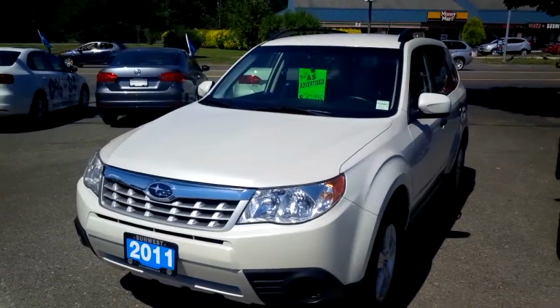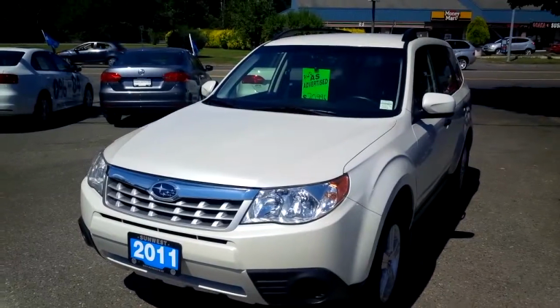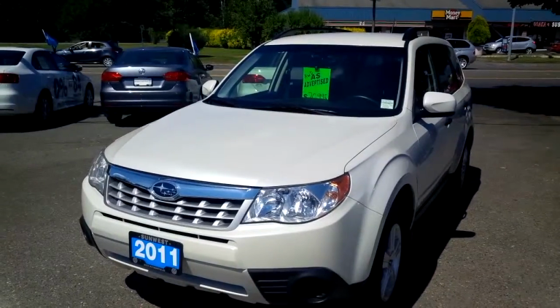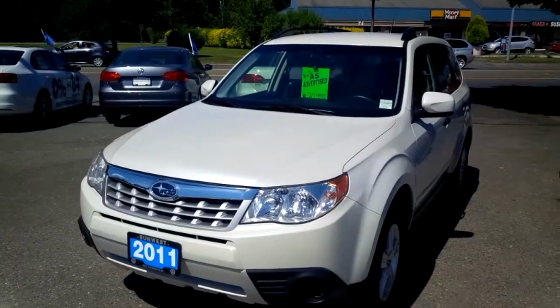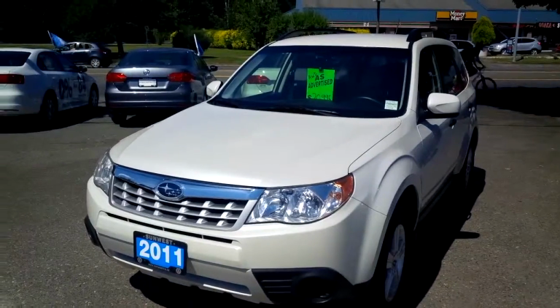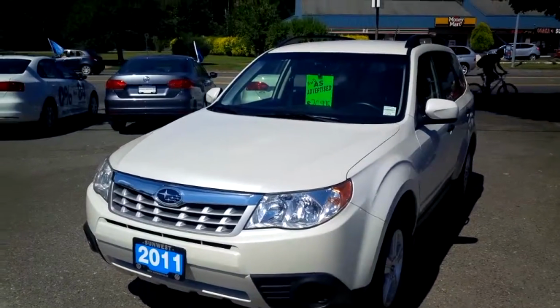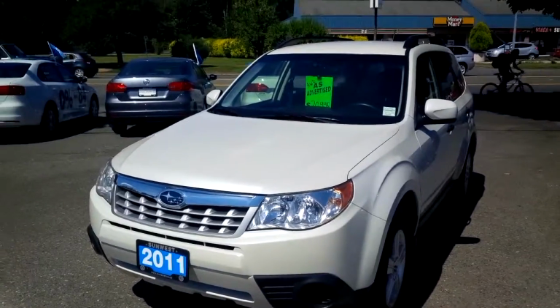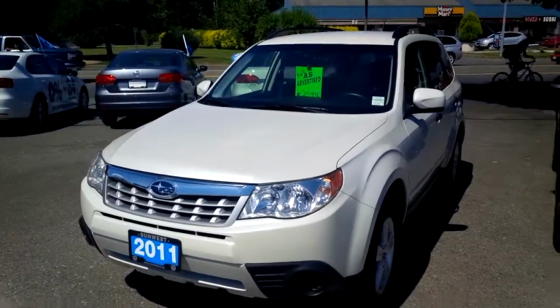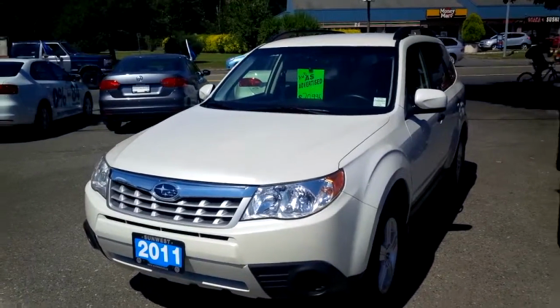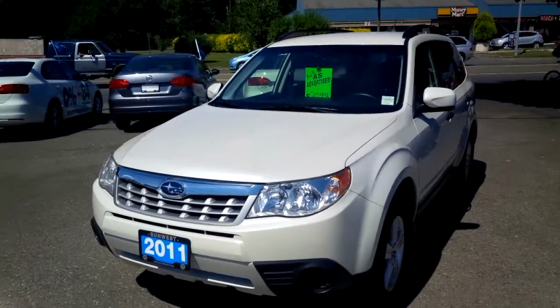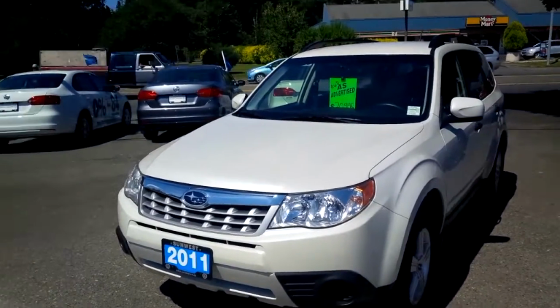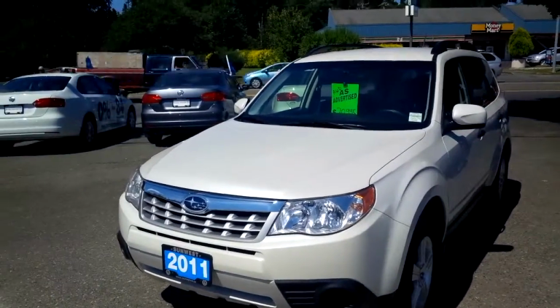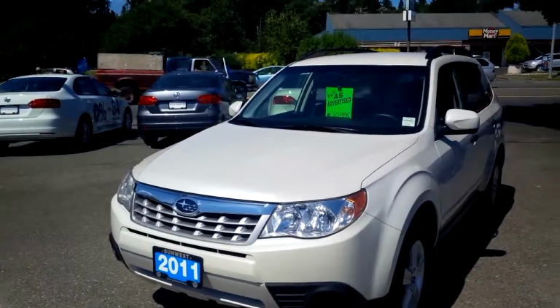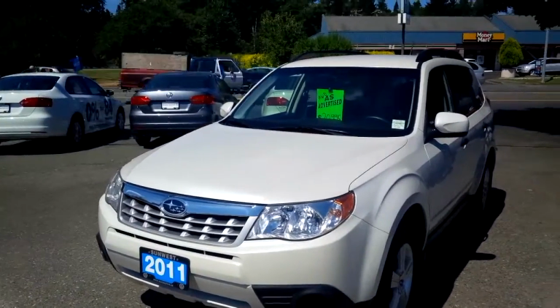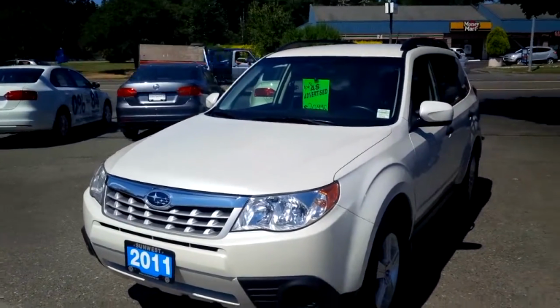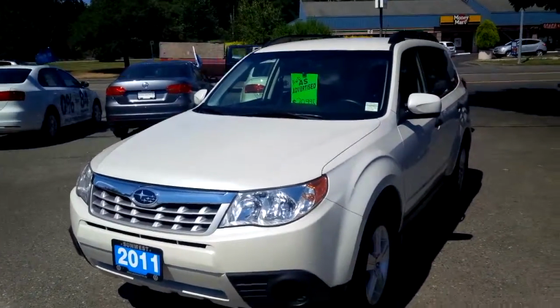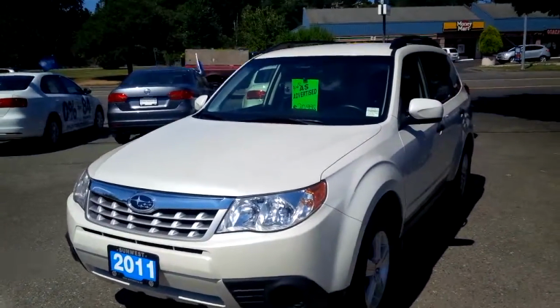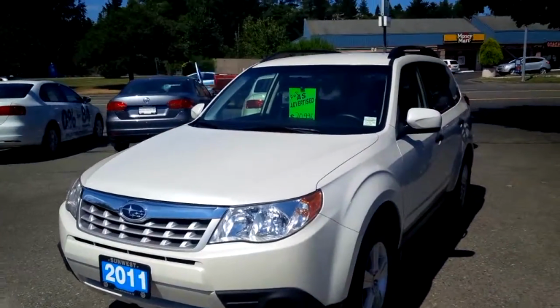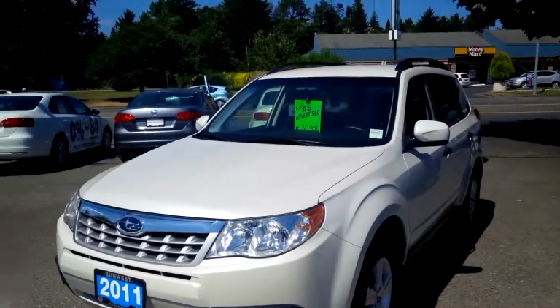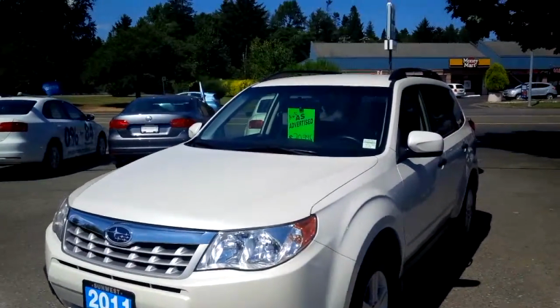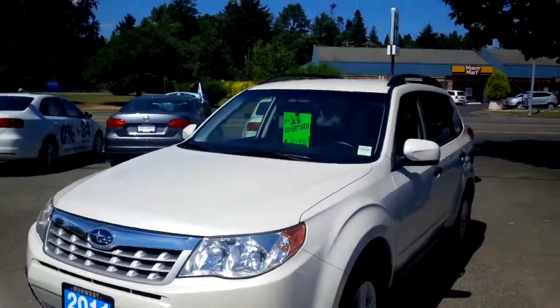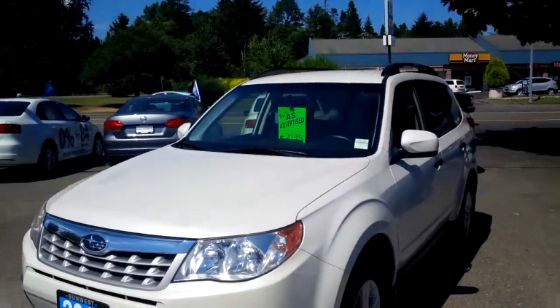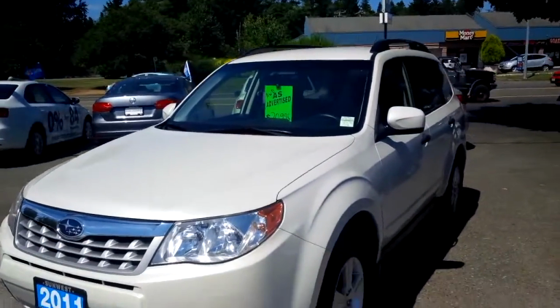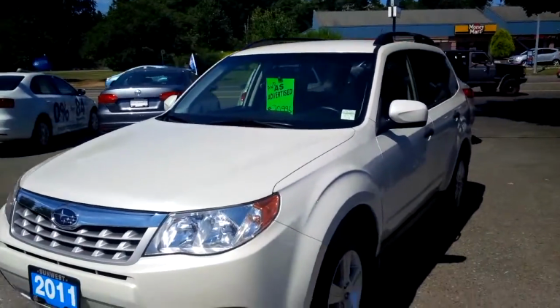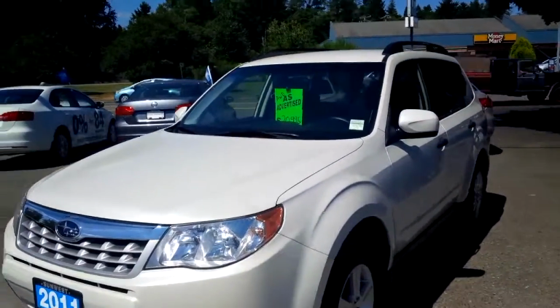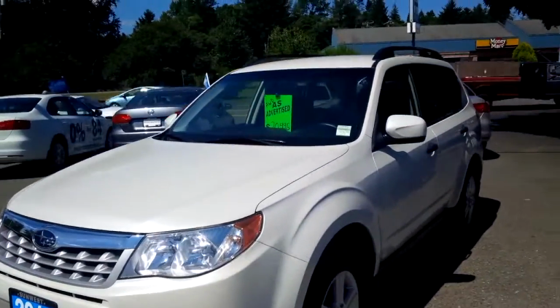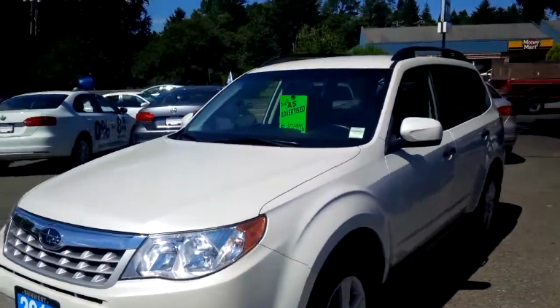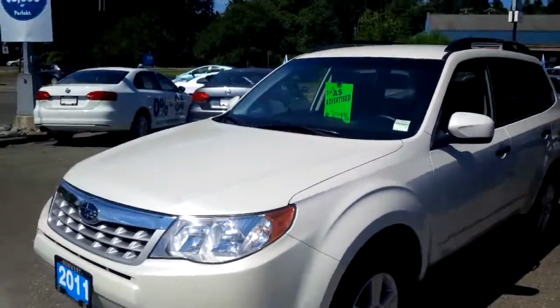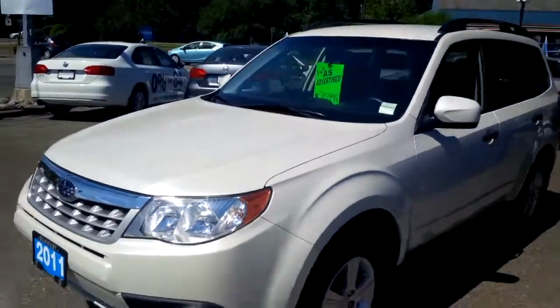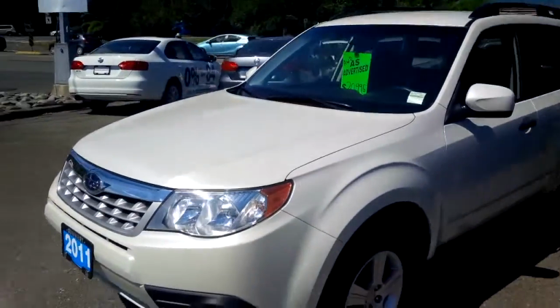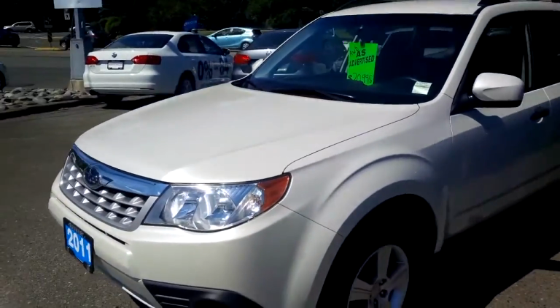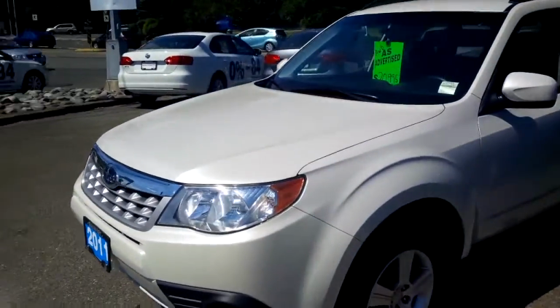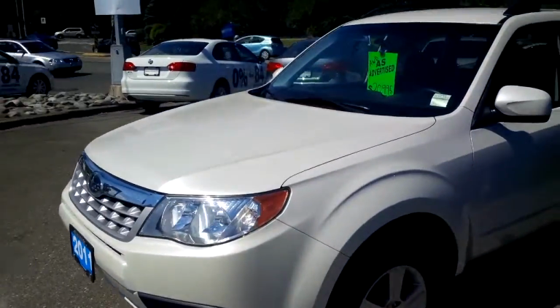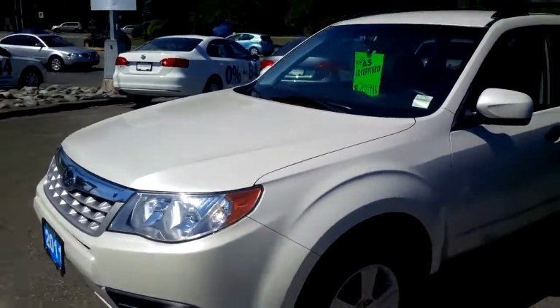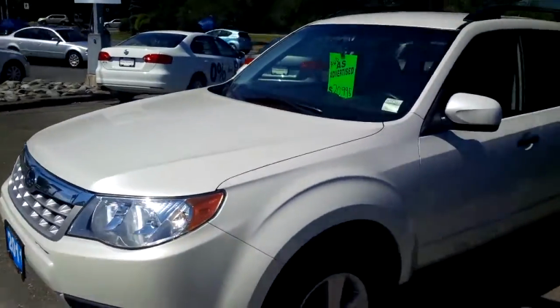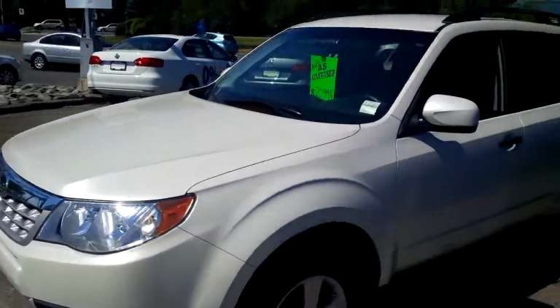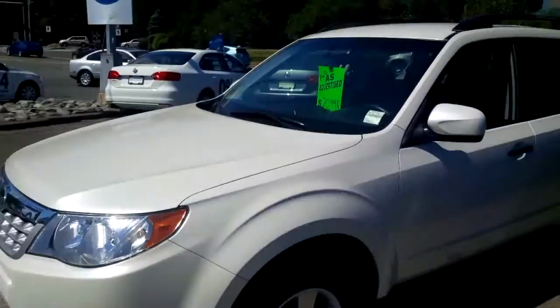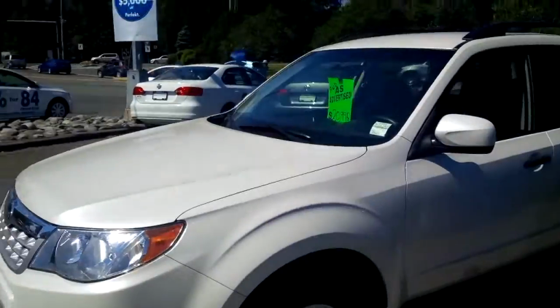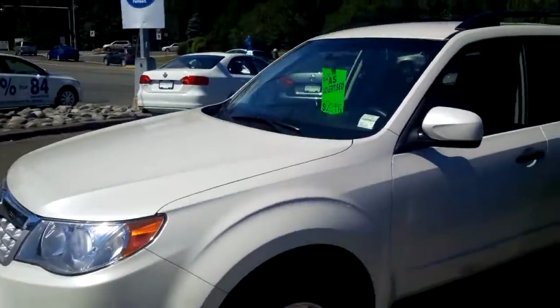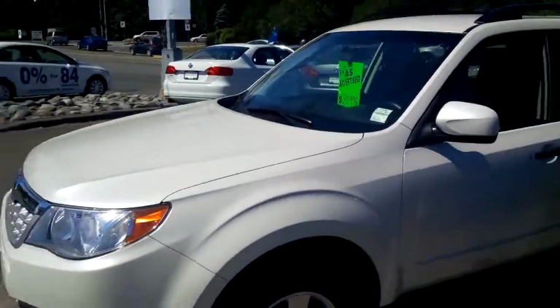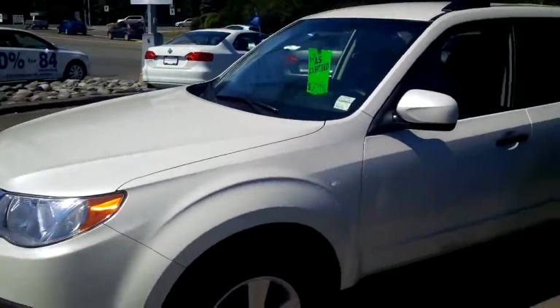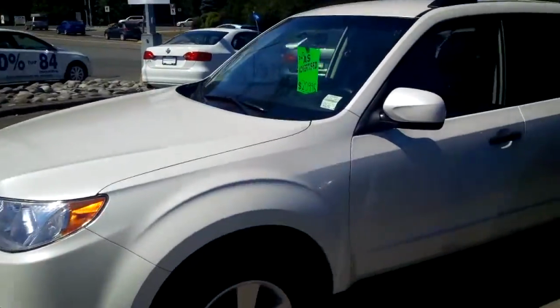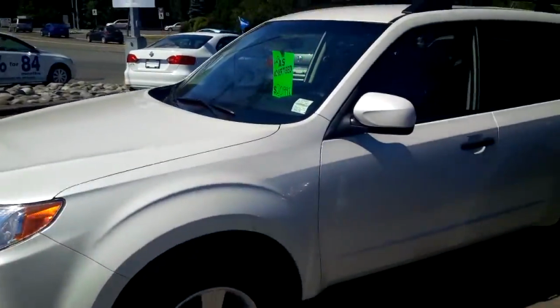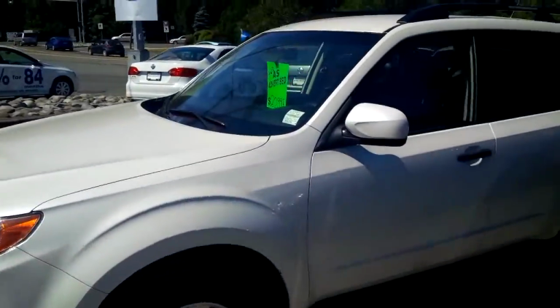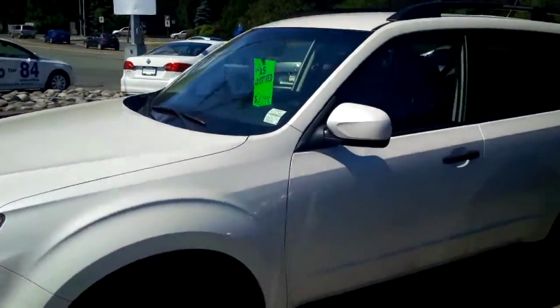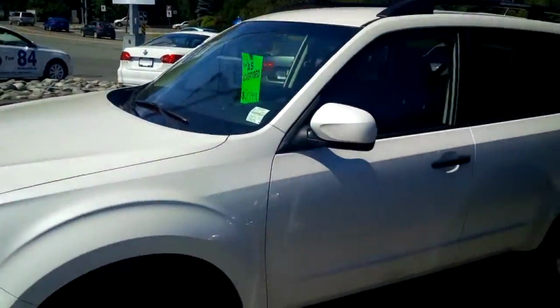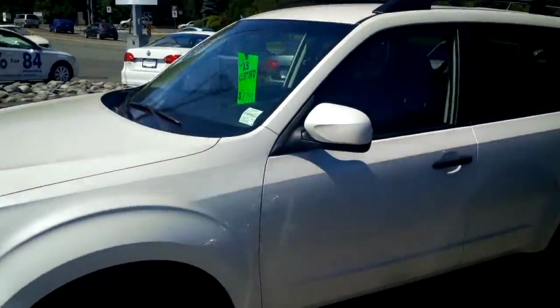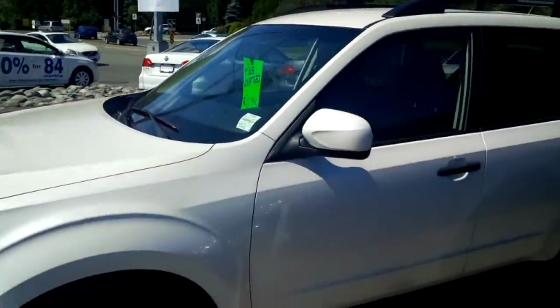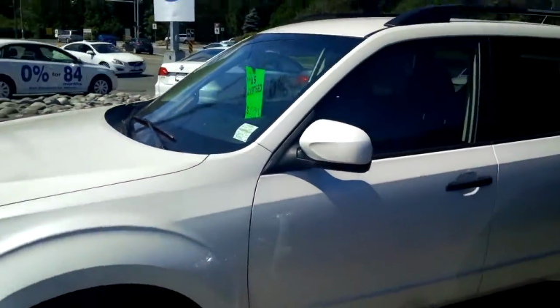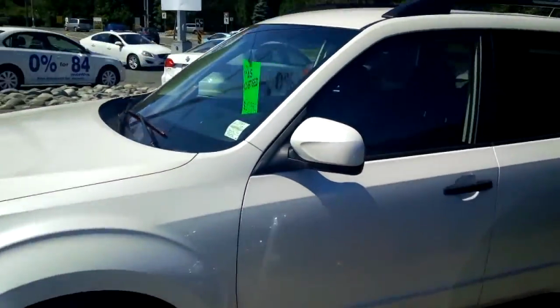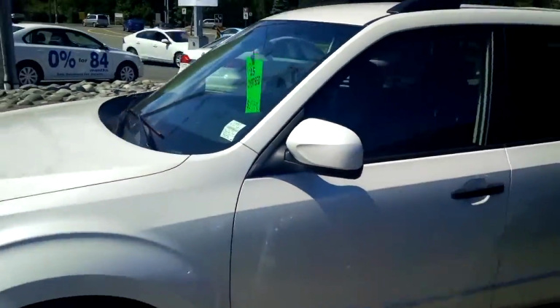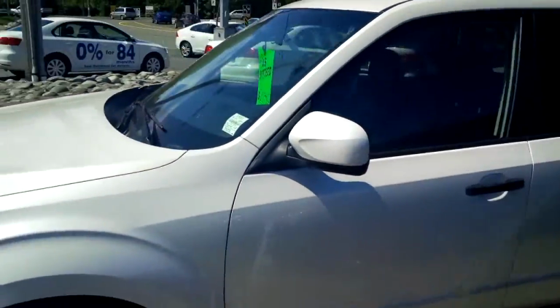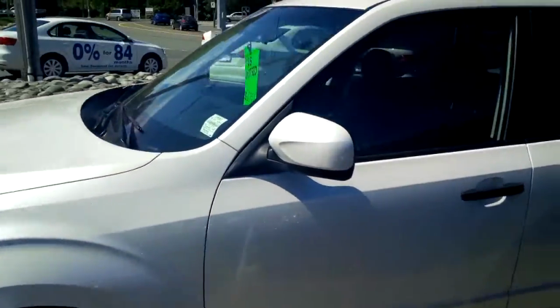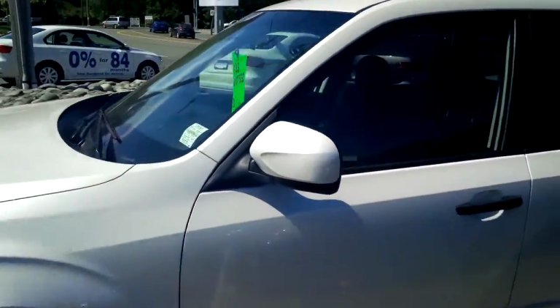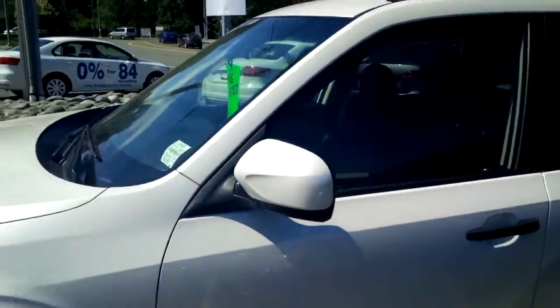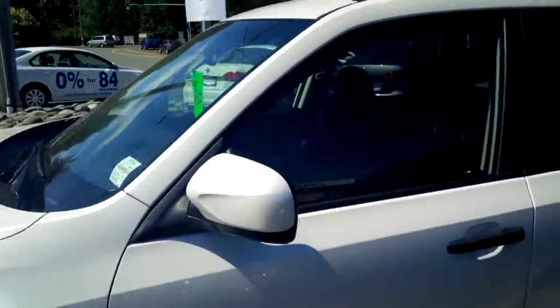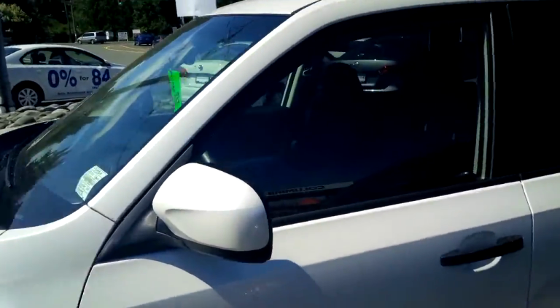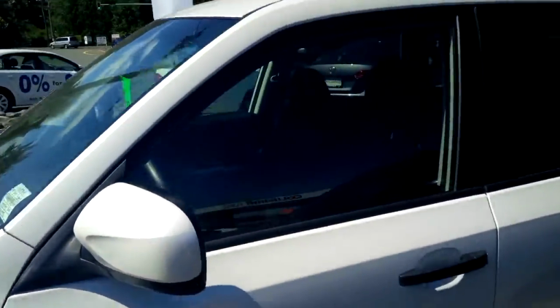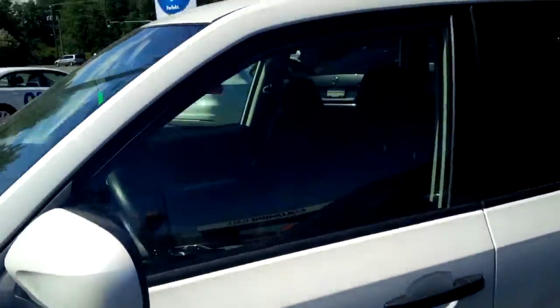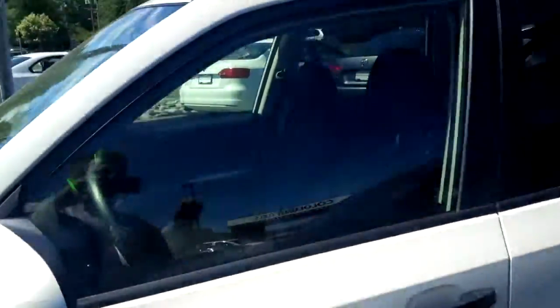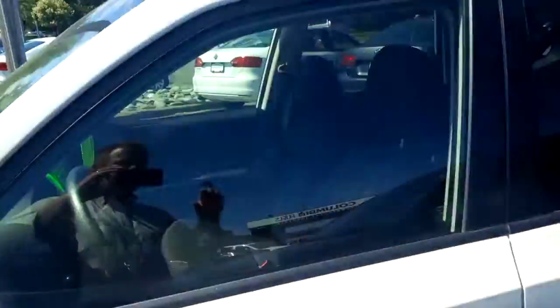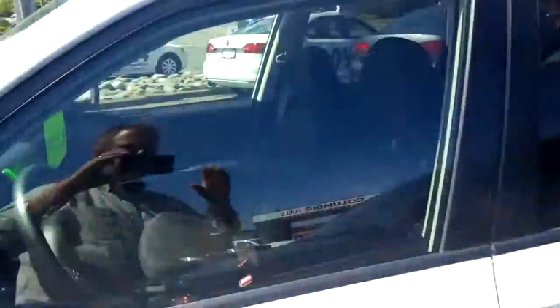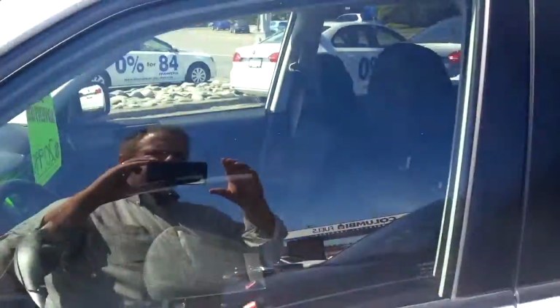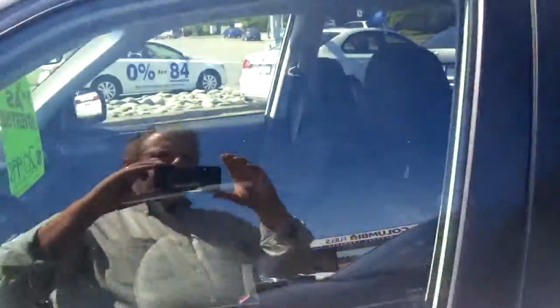Hi Kathleen, it's John here from SunWest. Just thought I'd do a quick walk around of this Forester for you by video, so you get an idea.